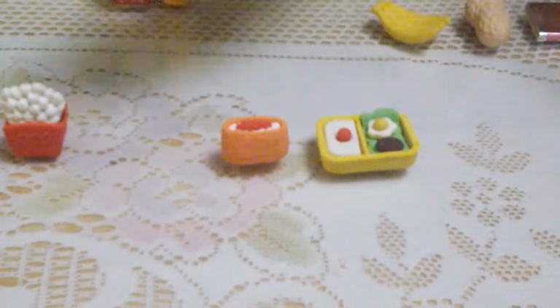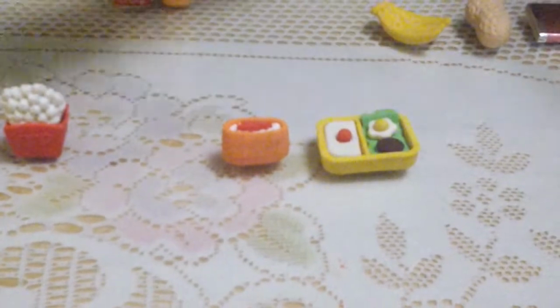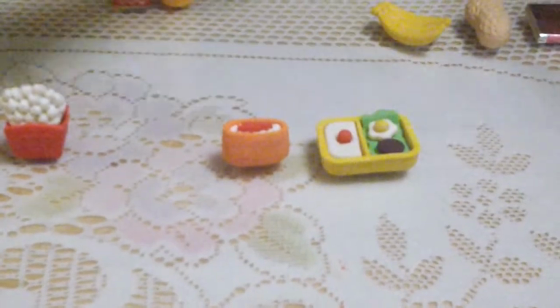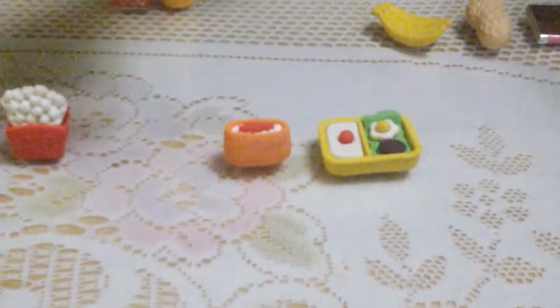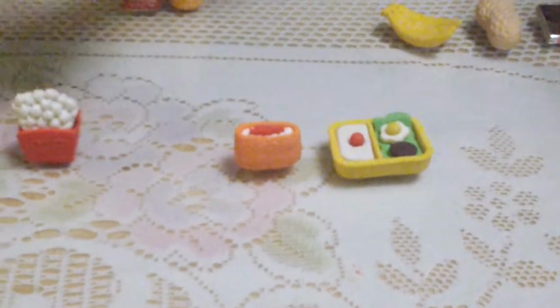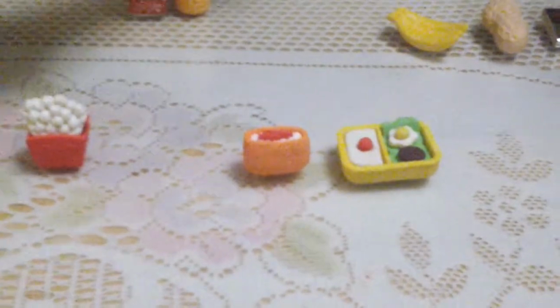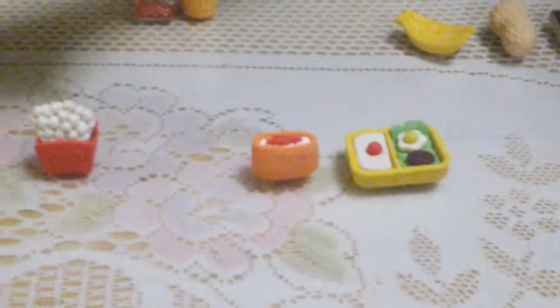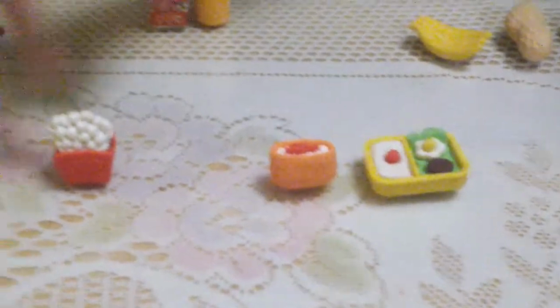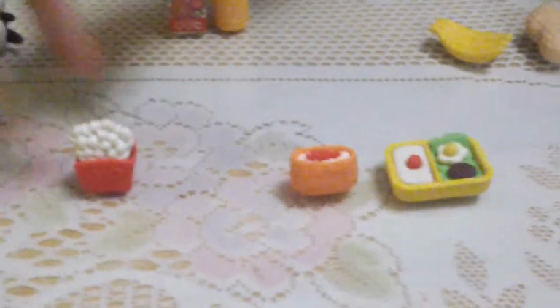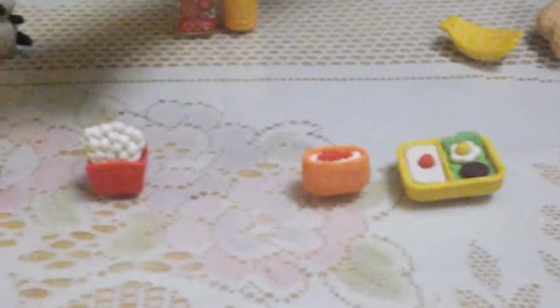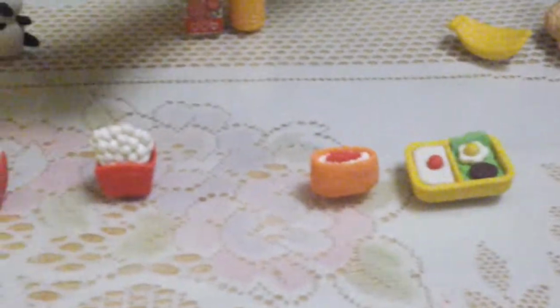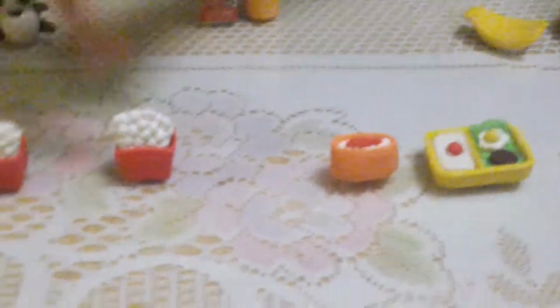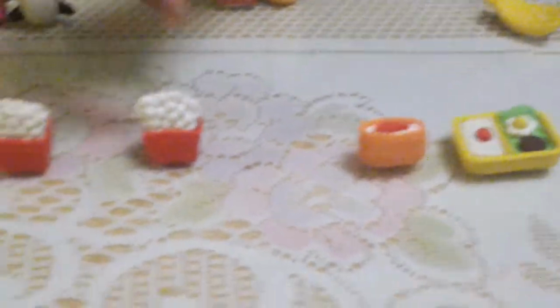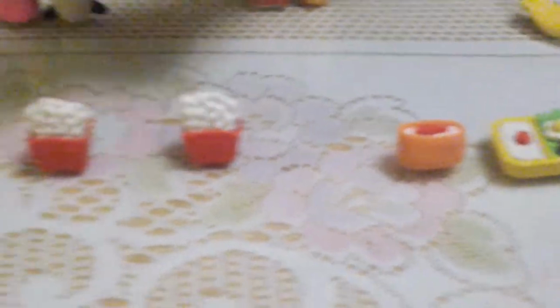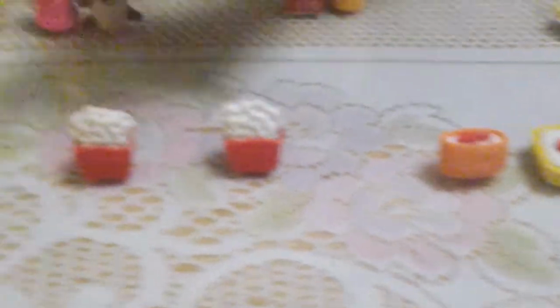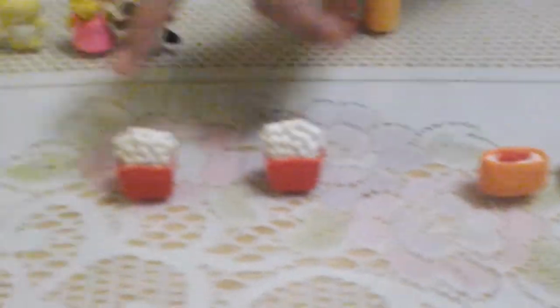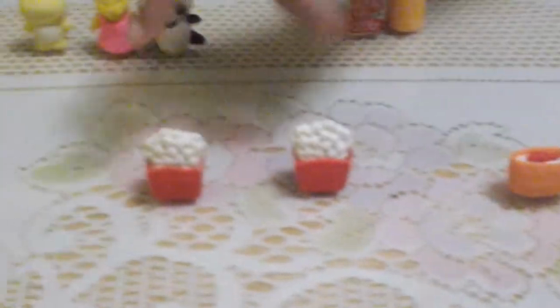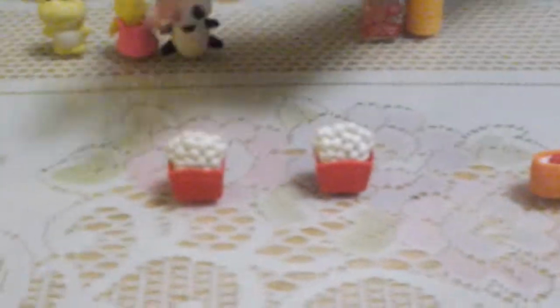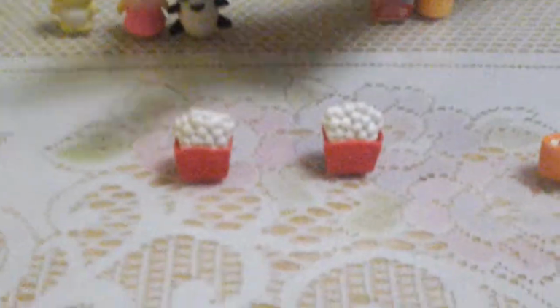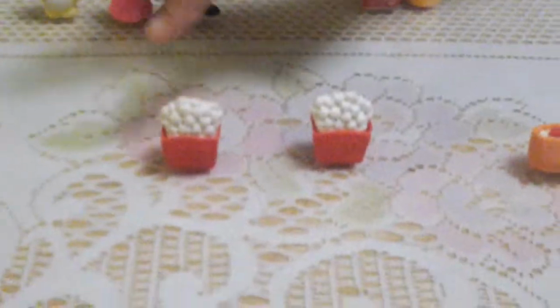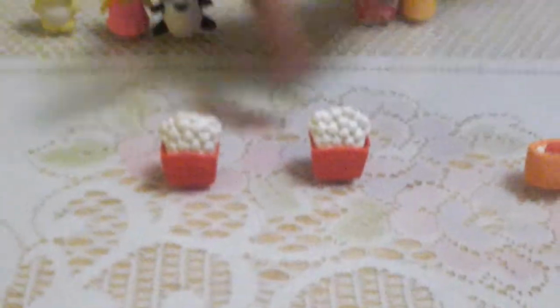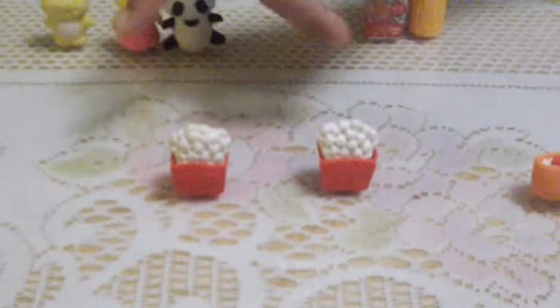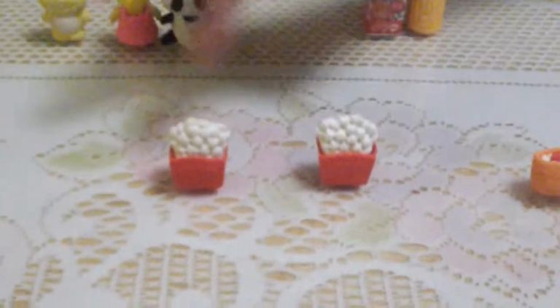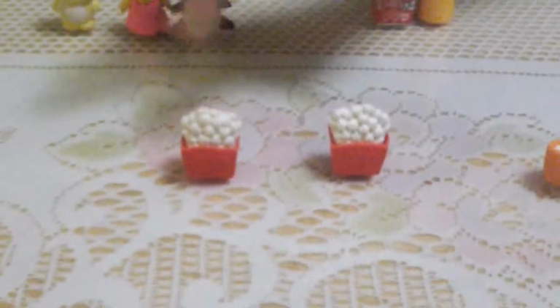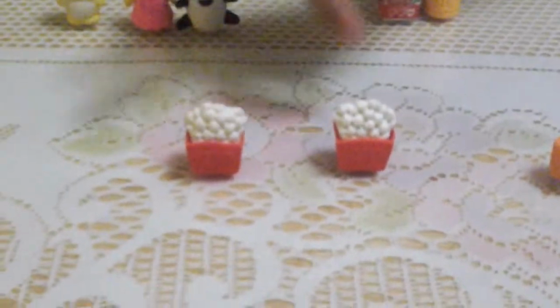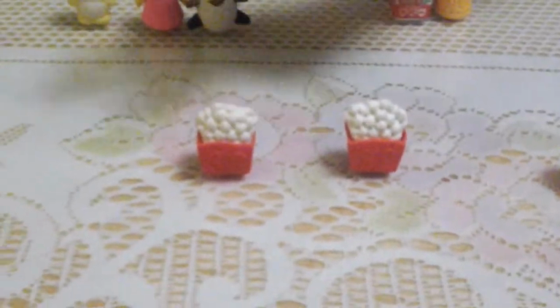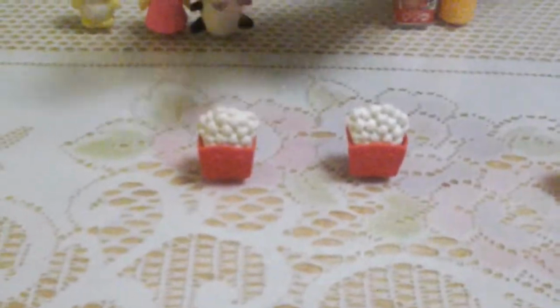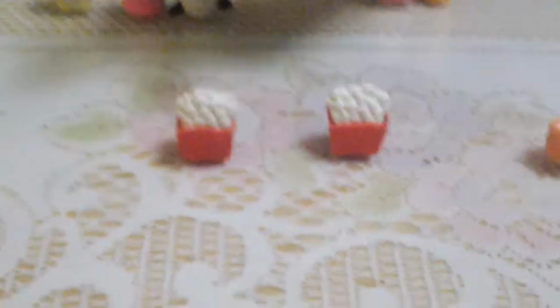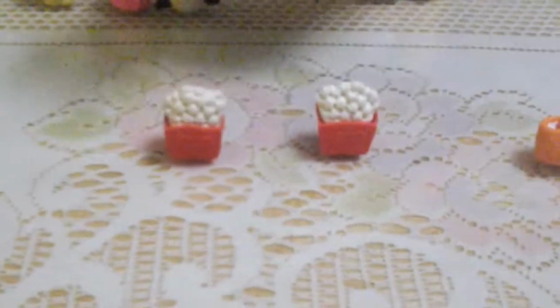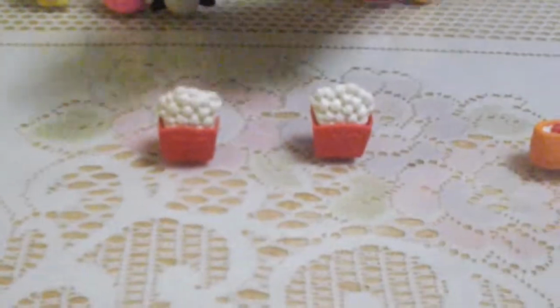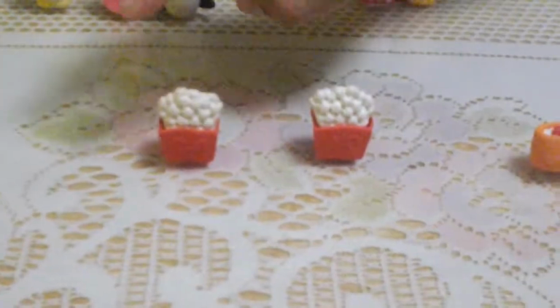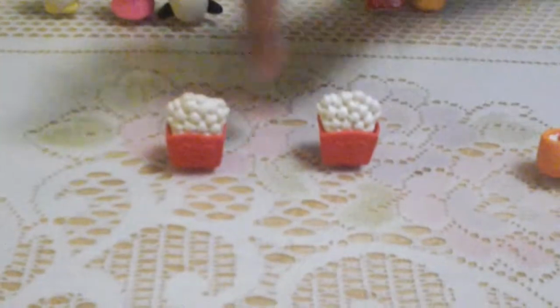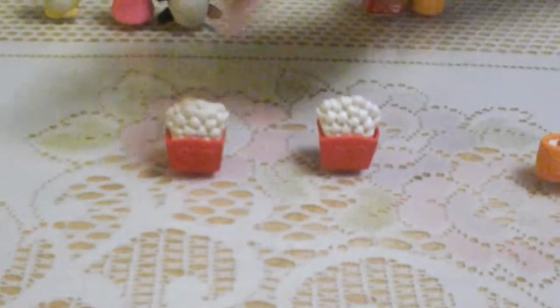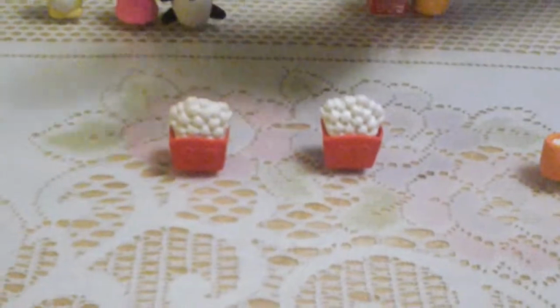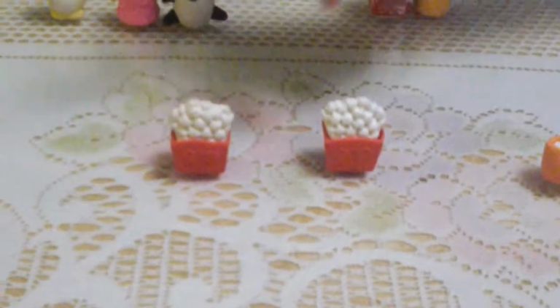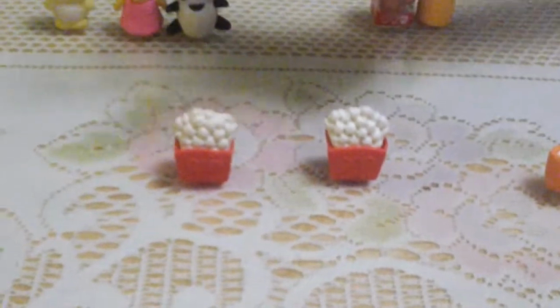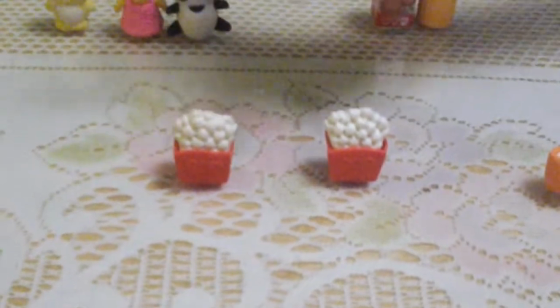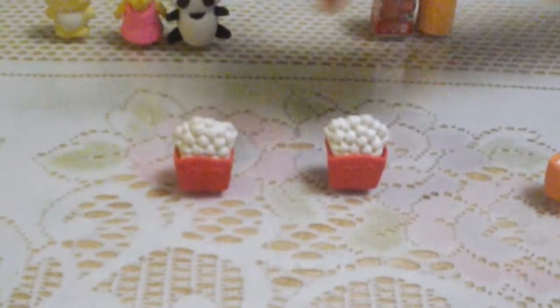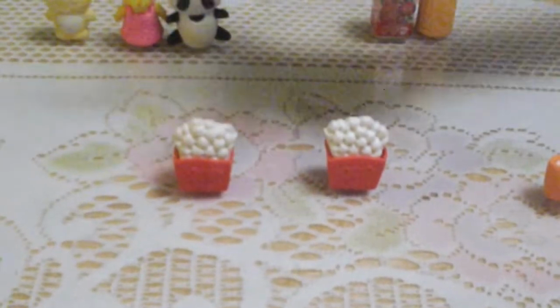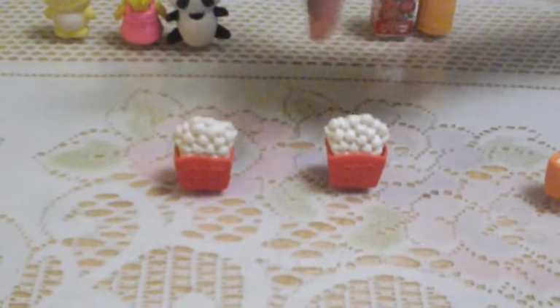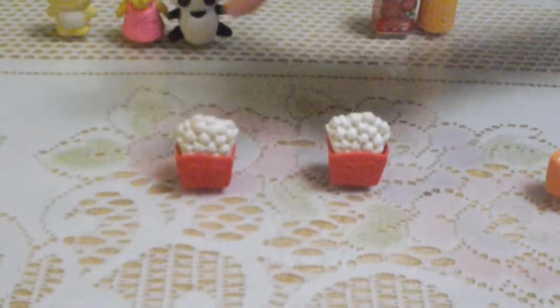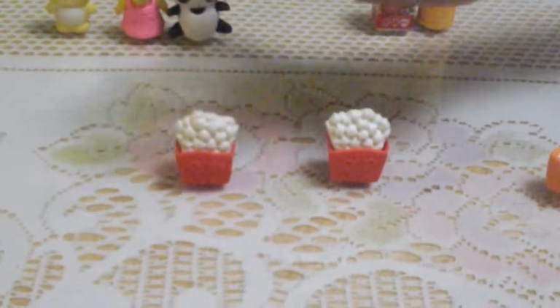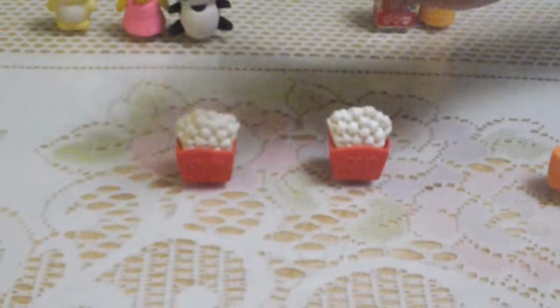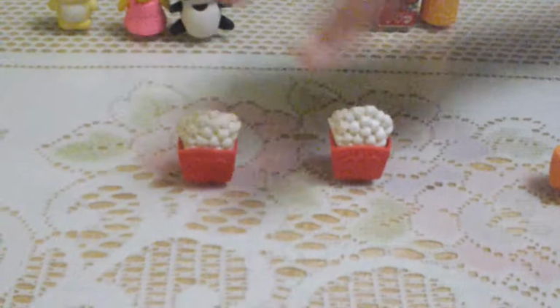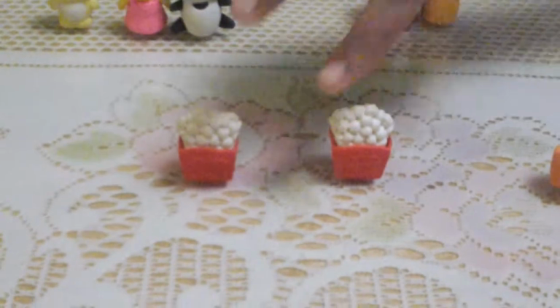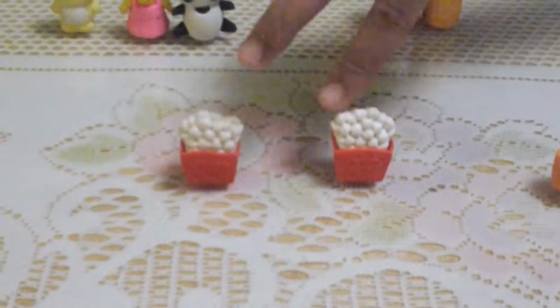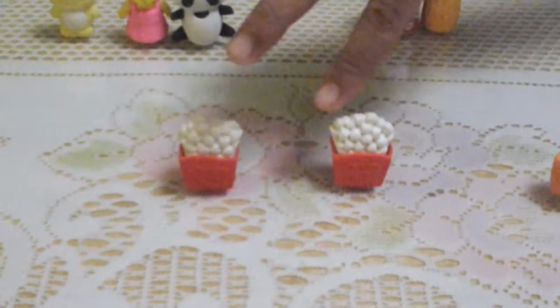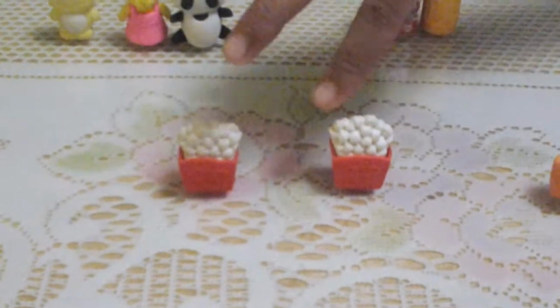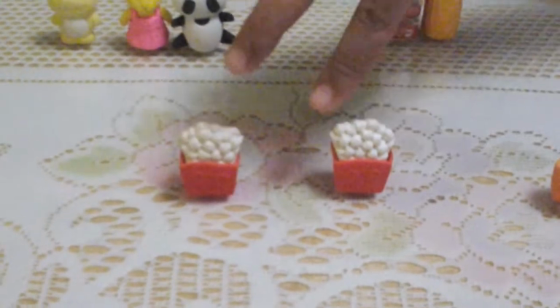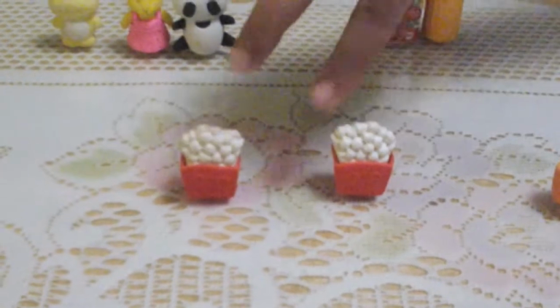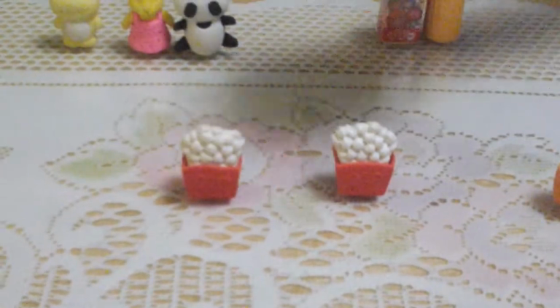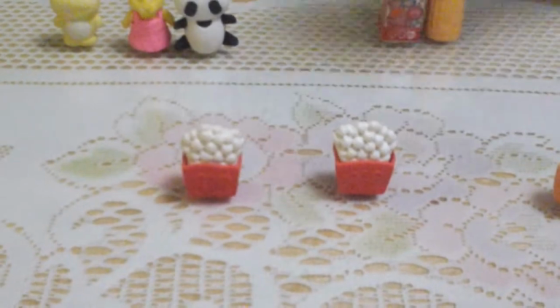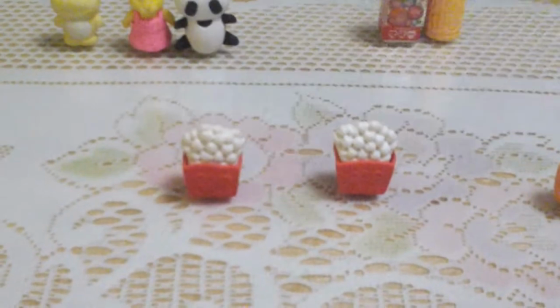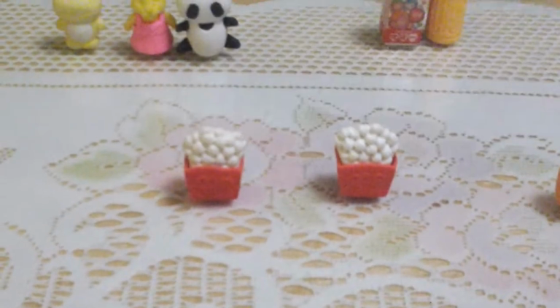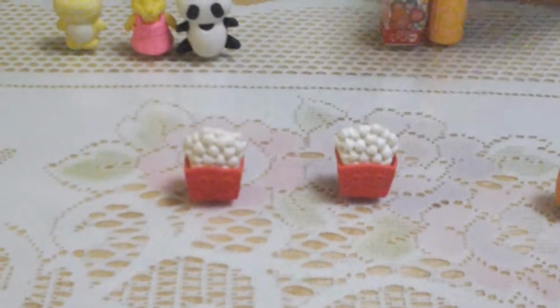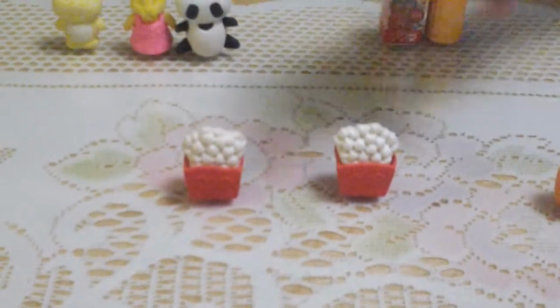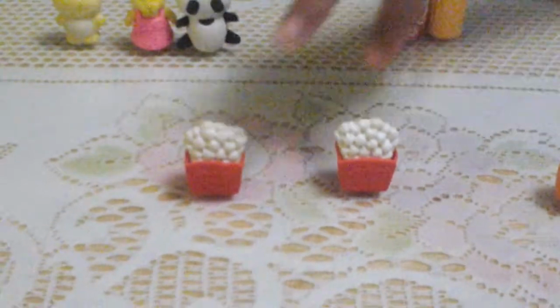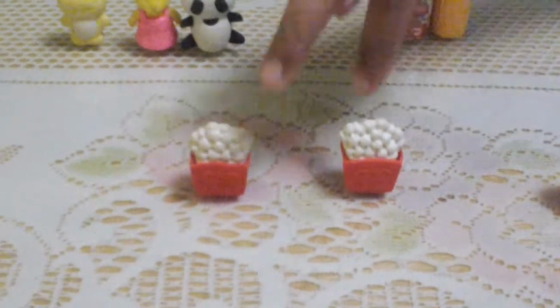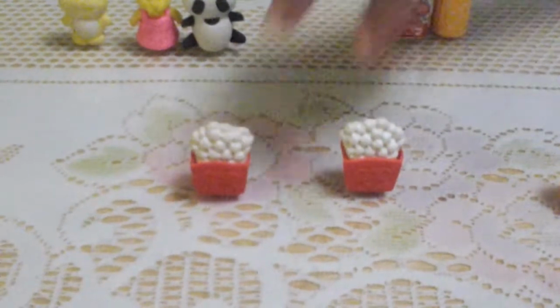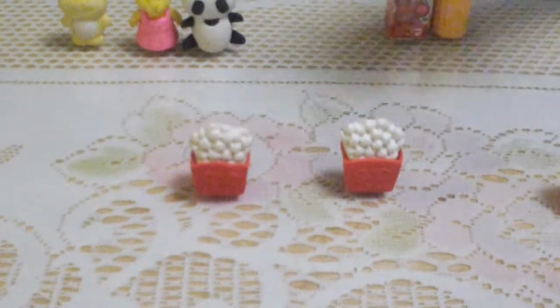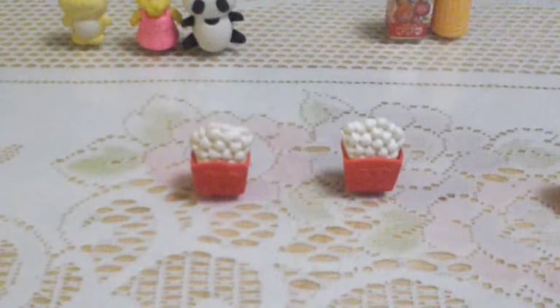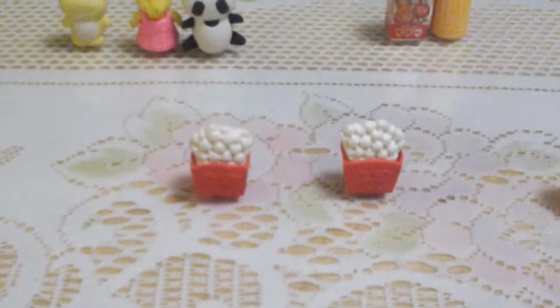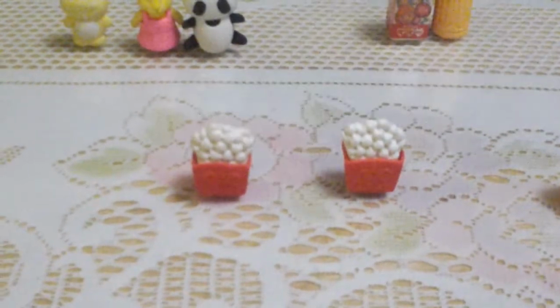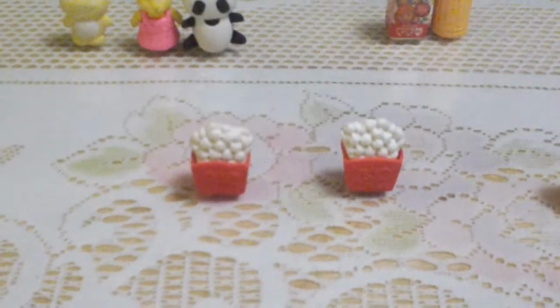Here's my 2 cinema erasers. It's popcorn — 2 popcorns.